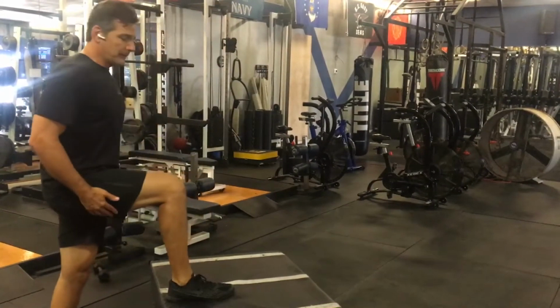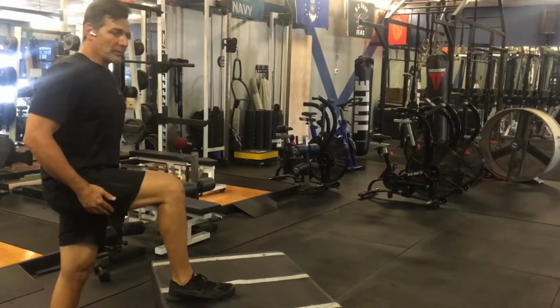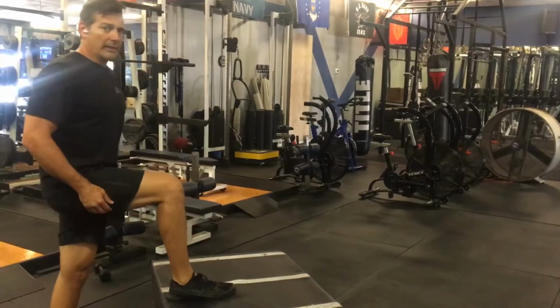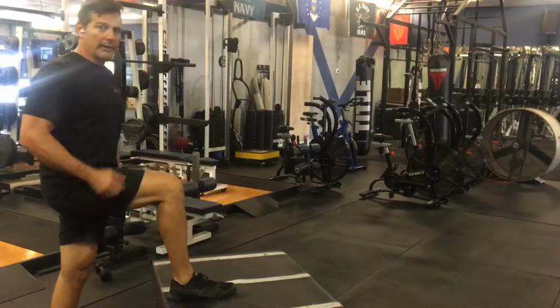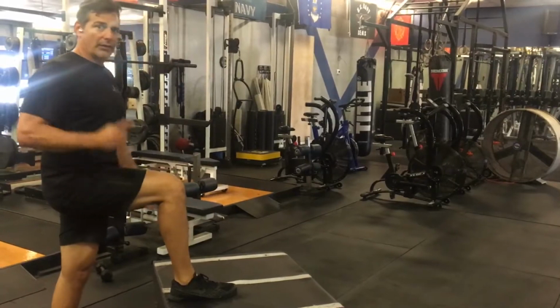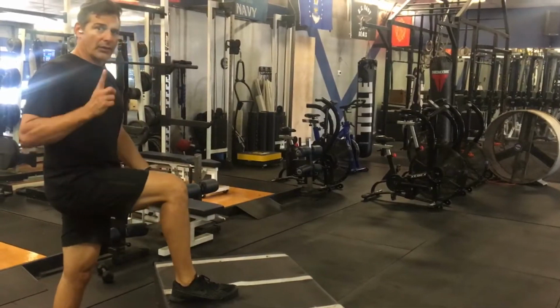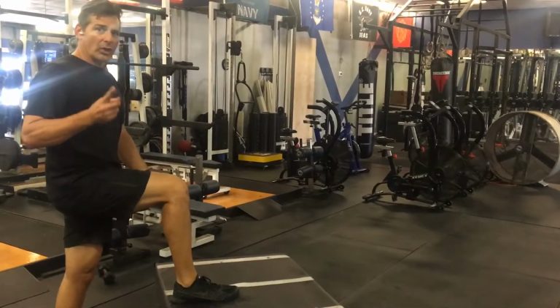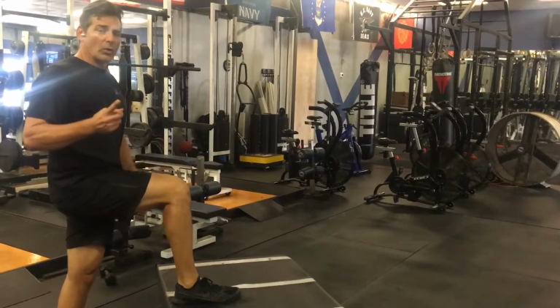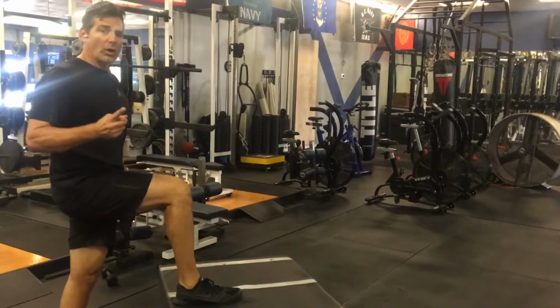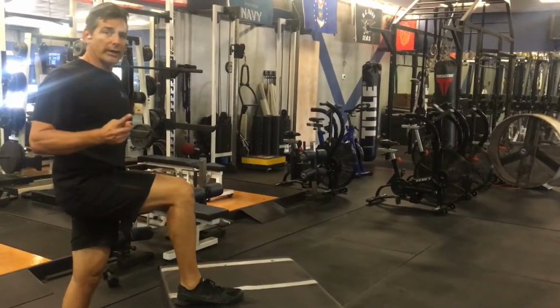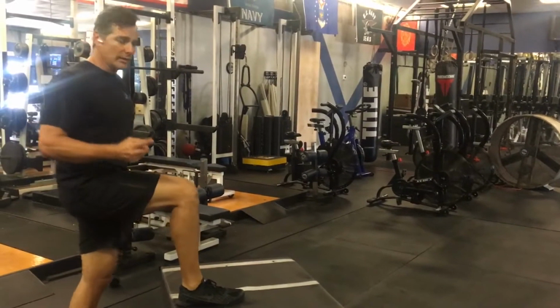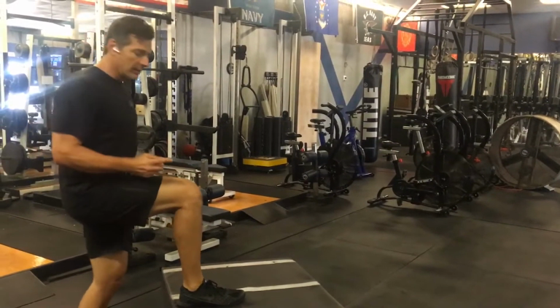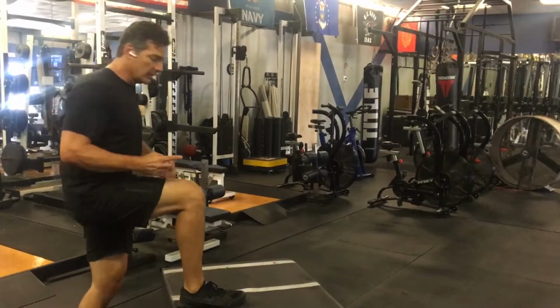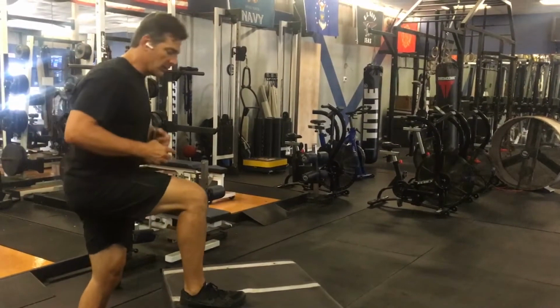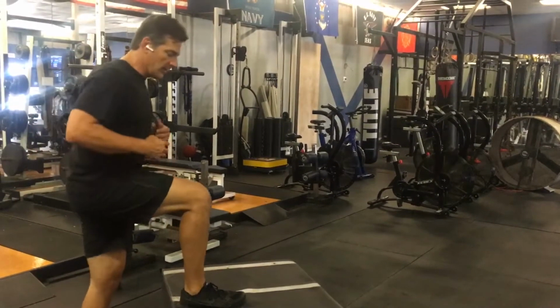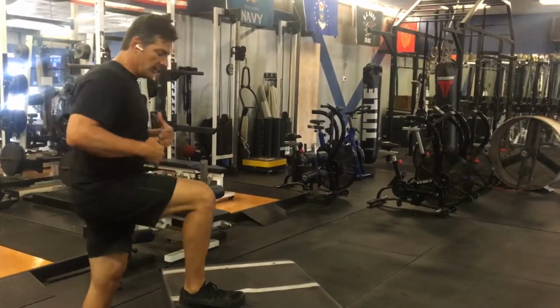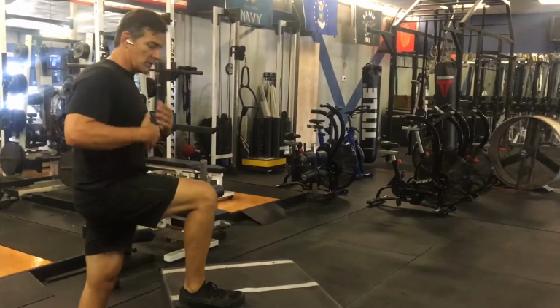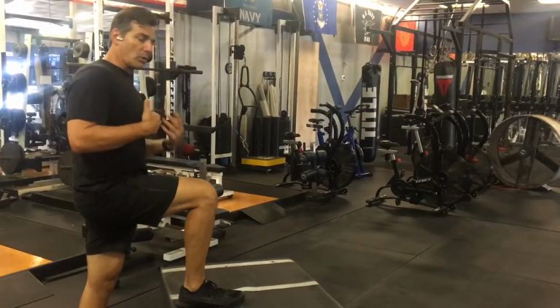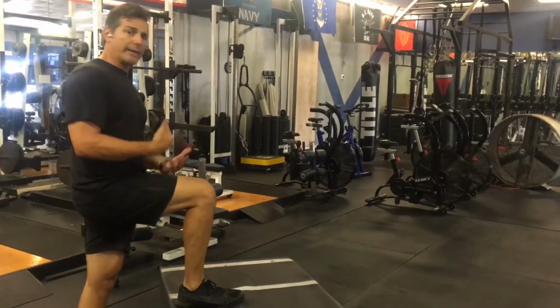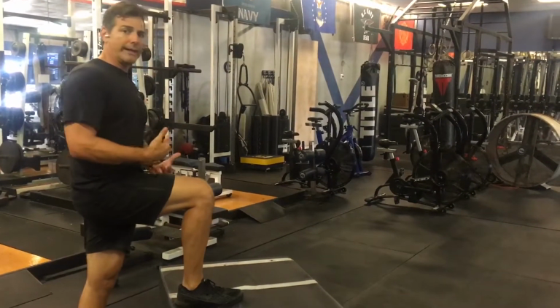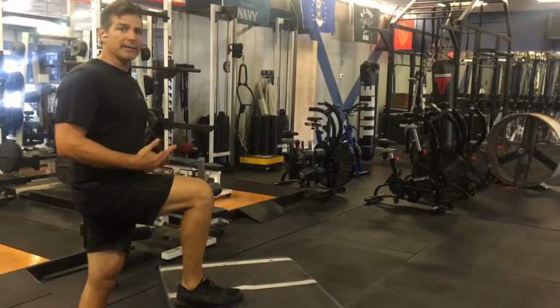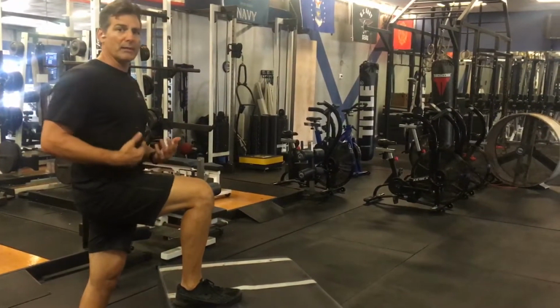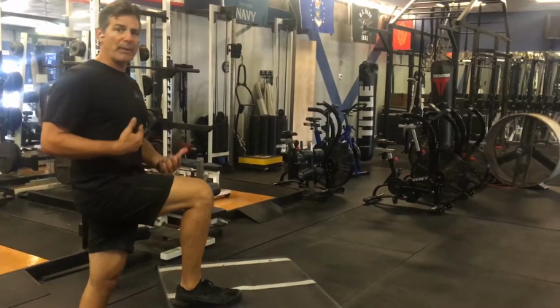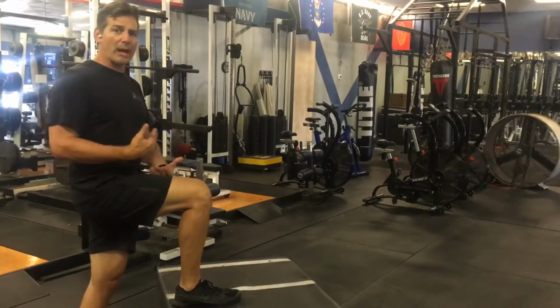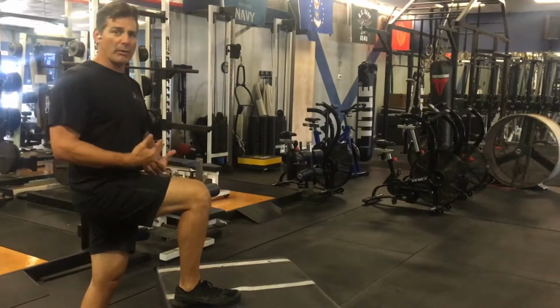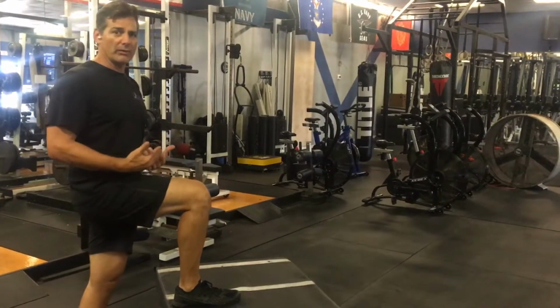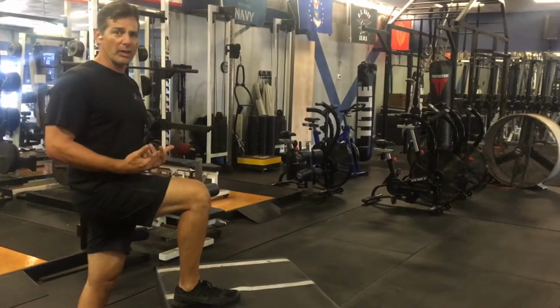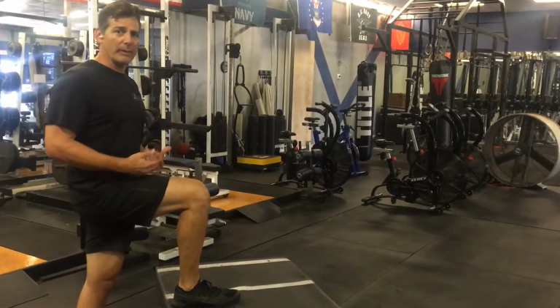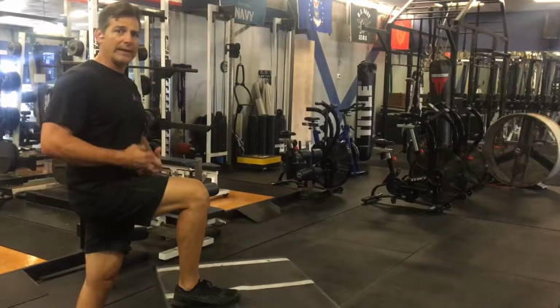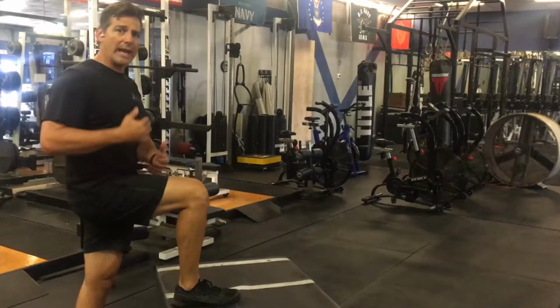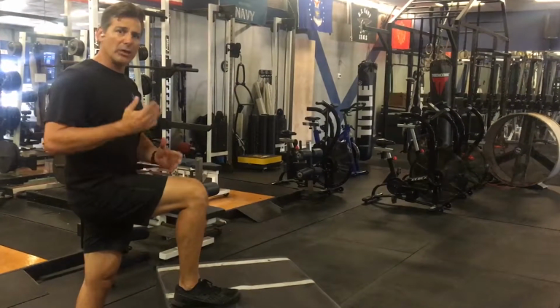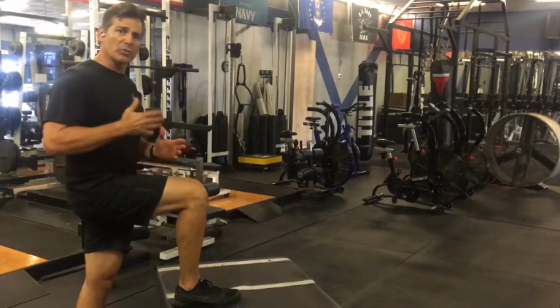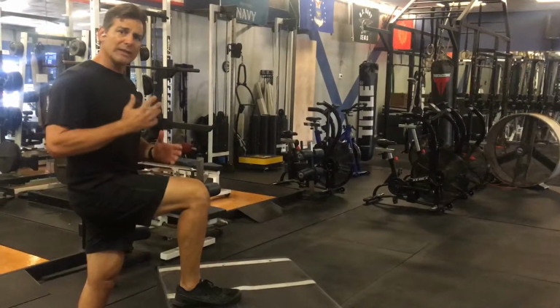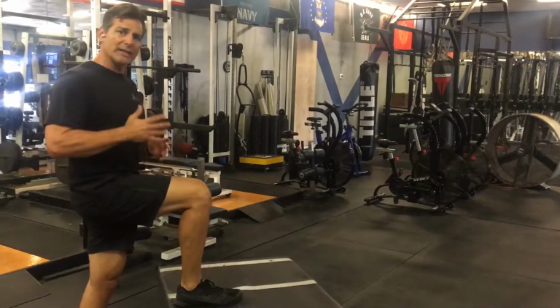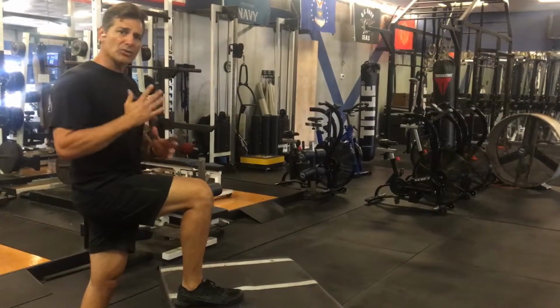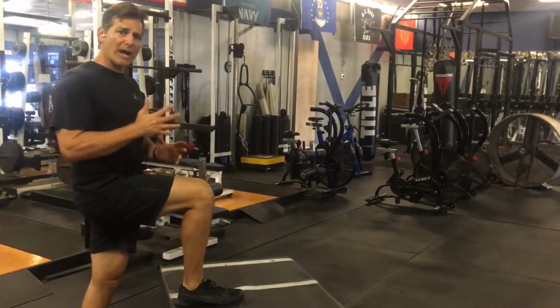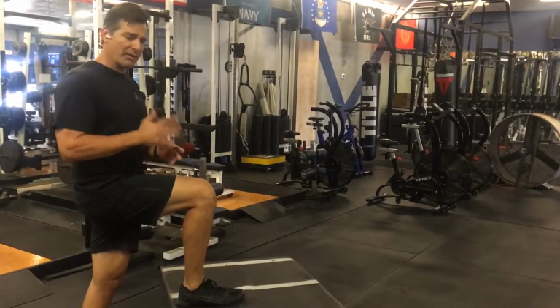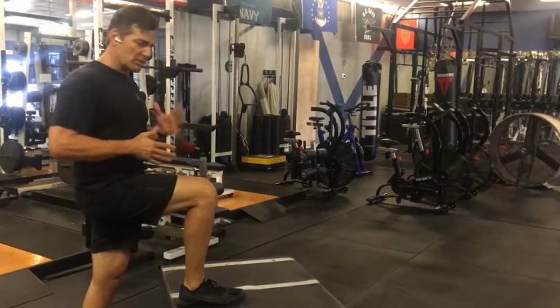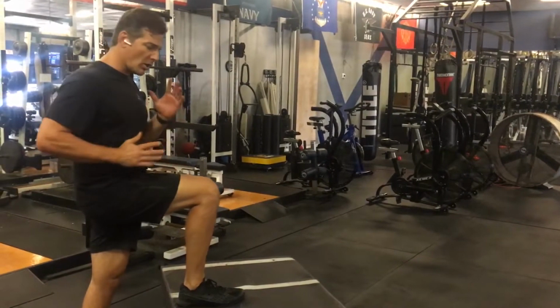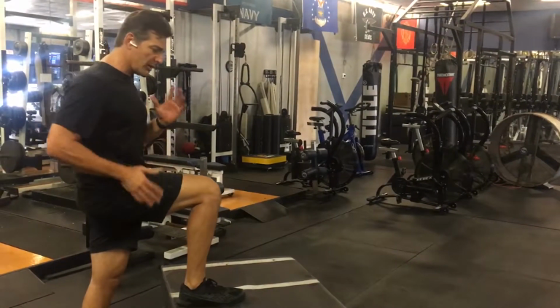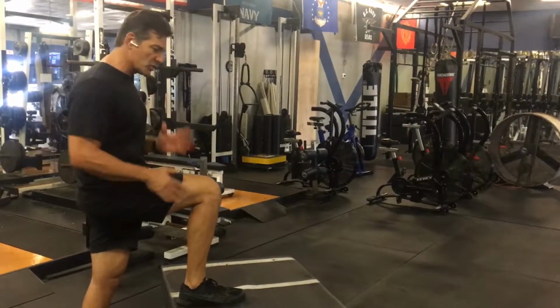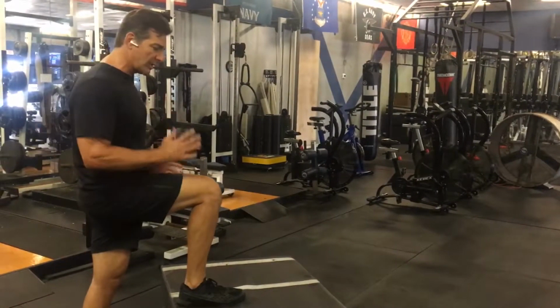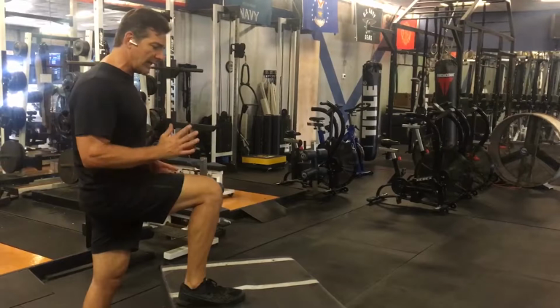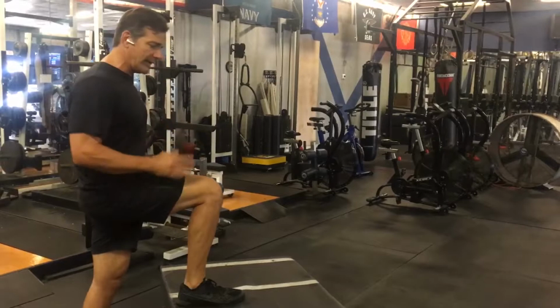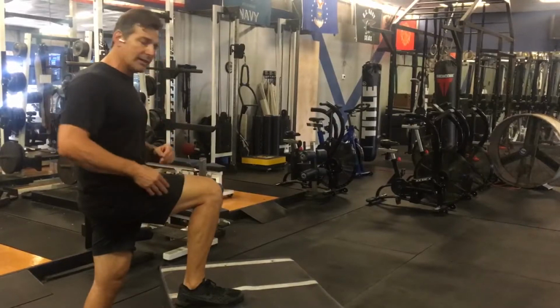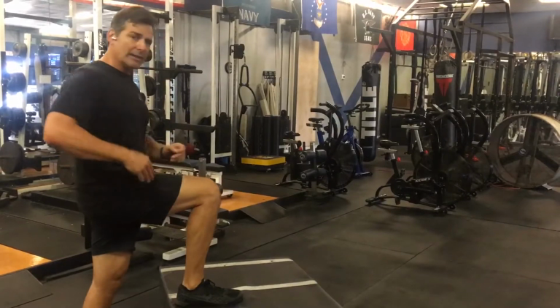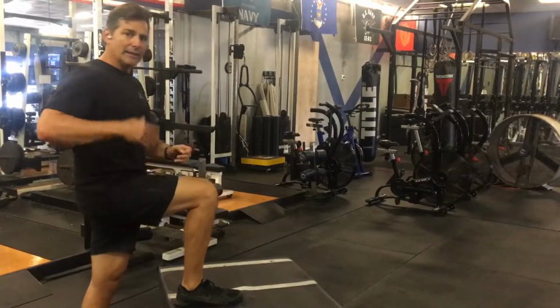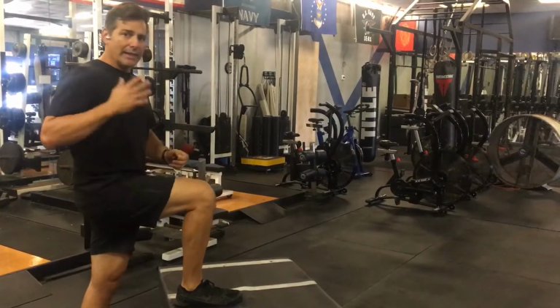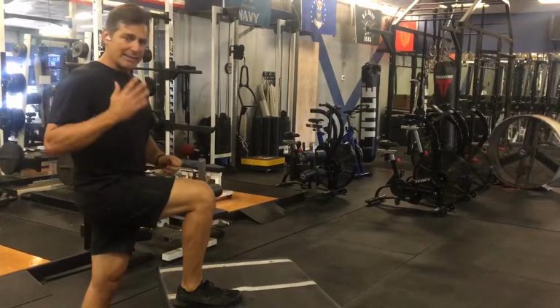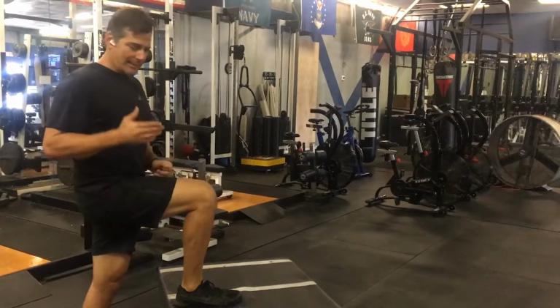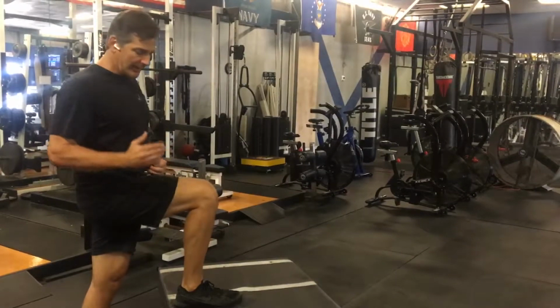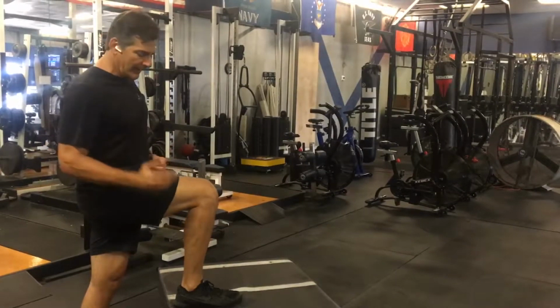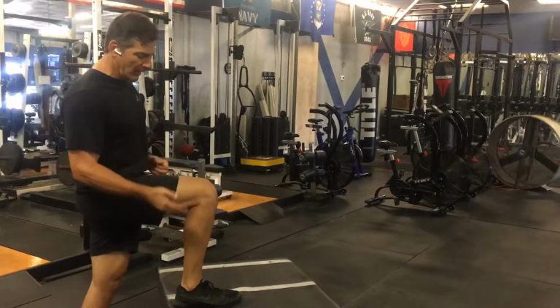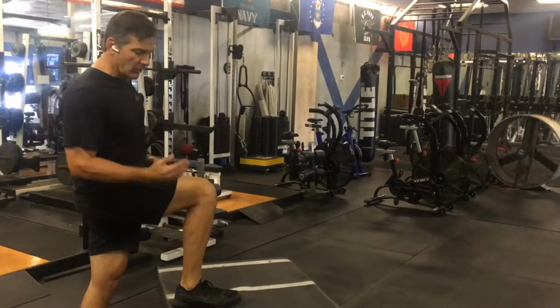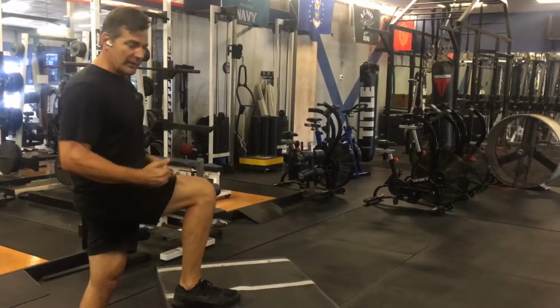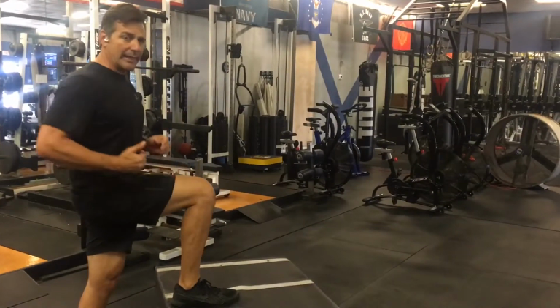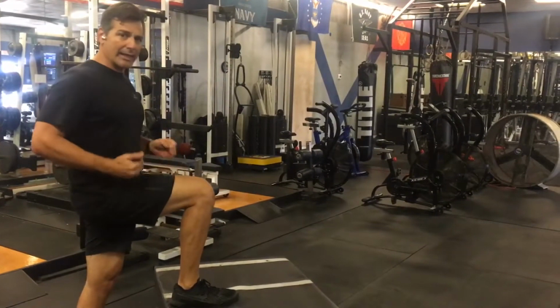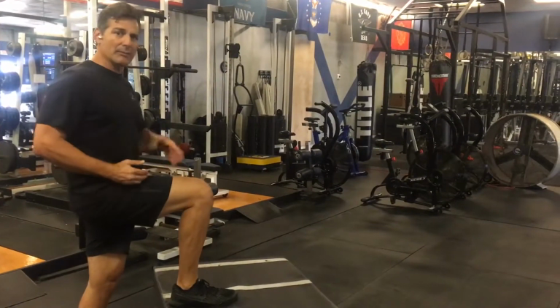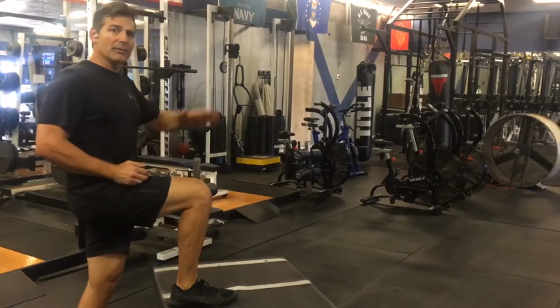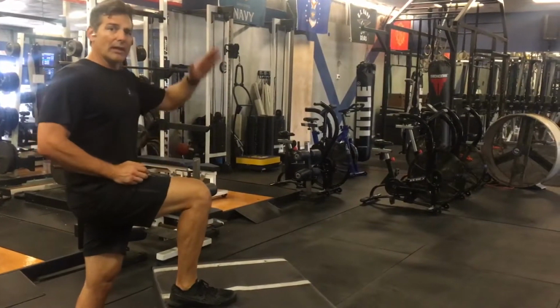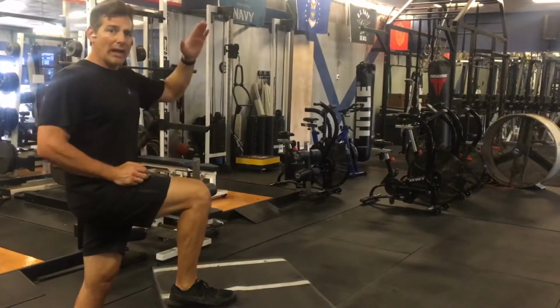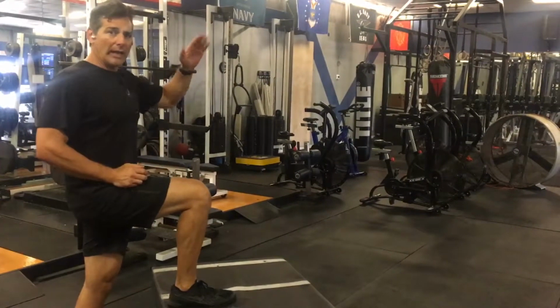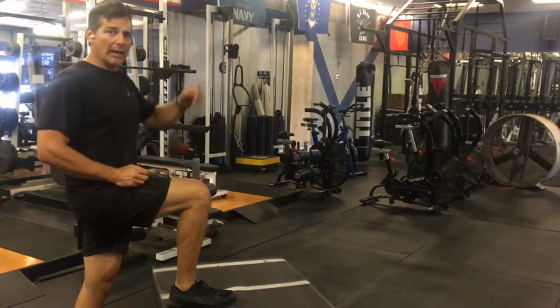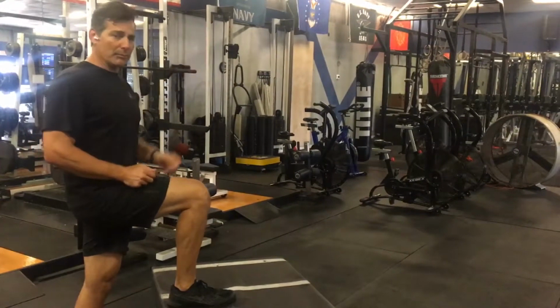The third phase is where we get into power development. Now you're really driving as hard as you can, extending ankle, knee, and hip — high up.